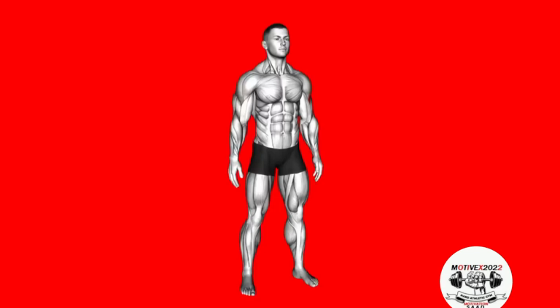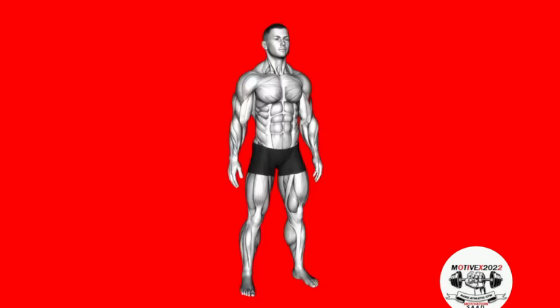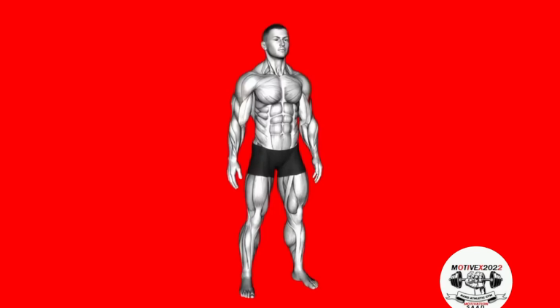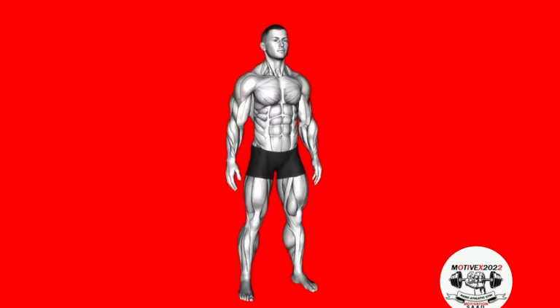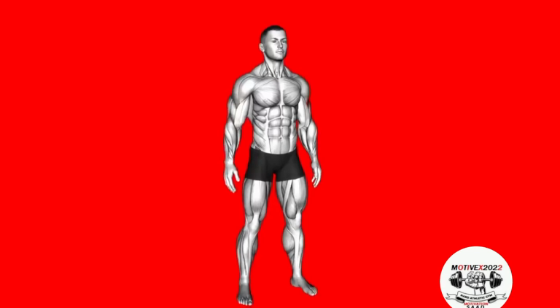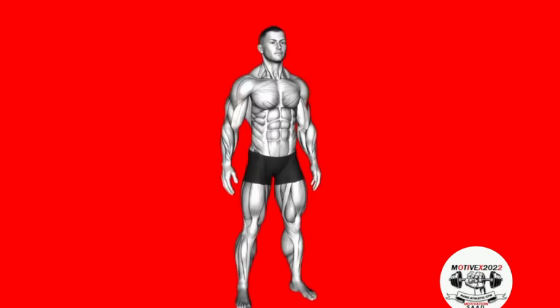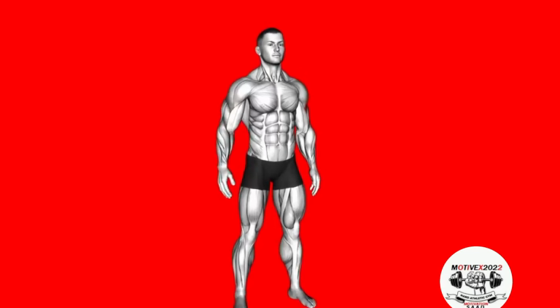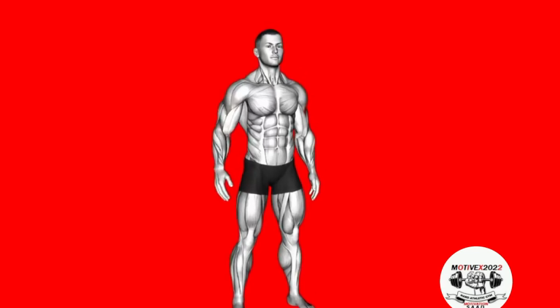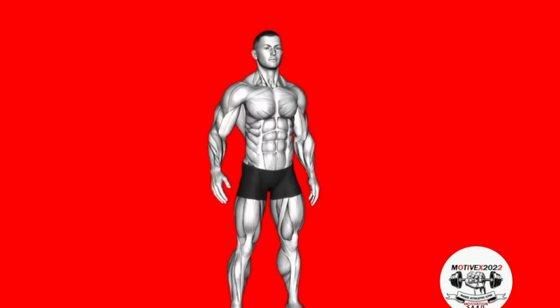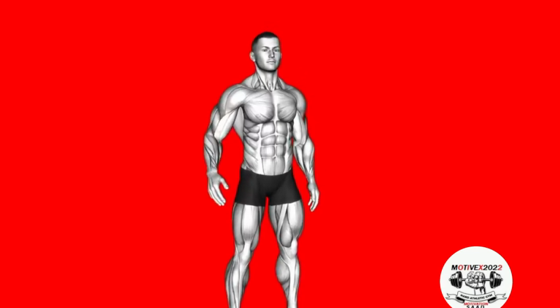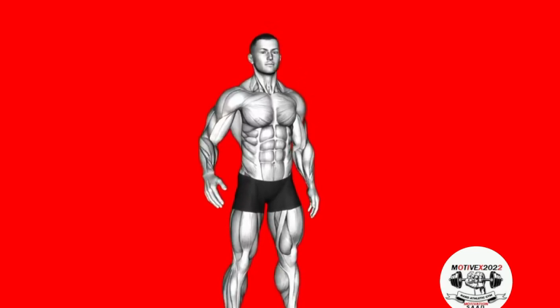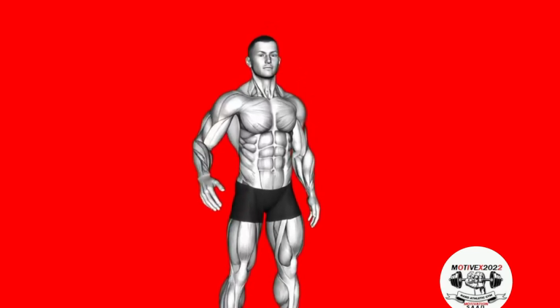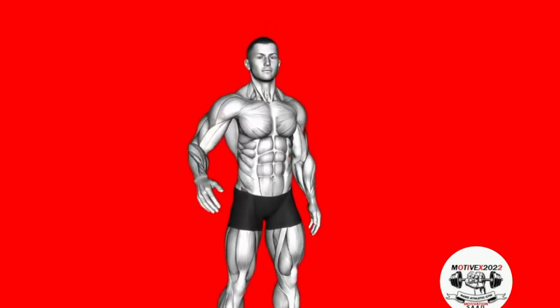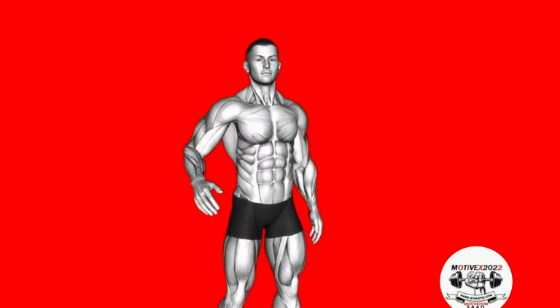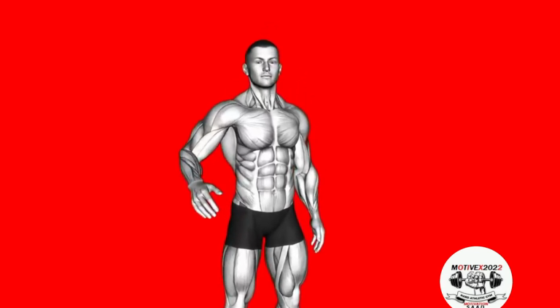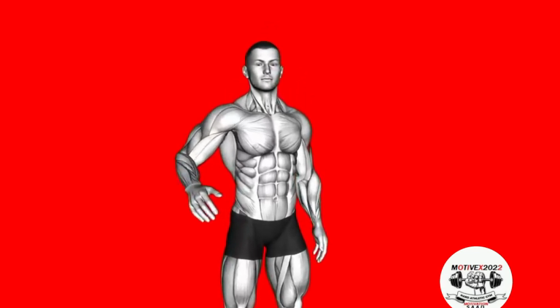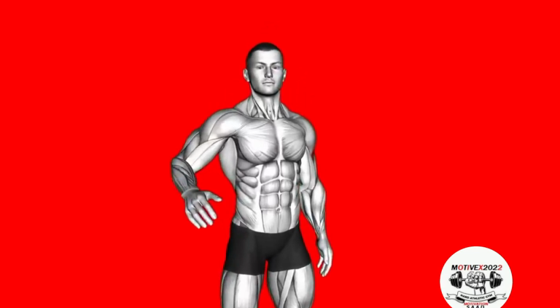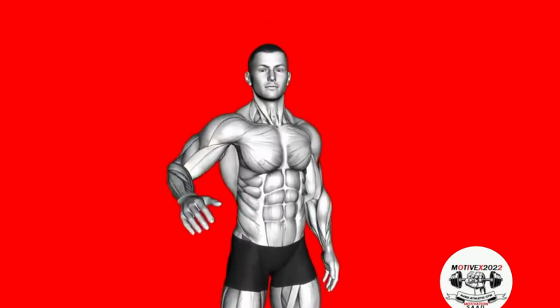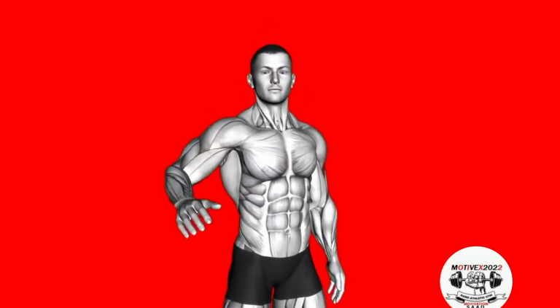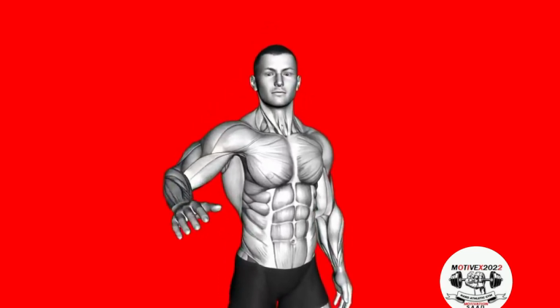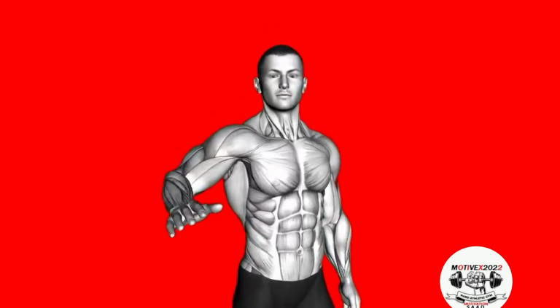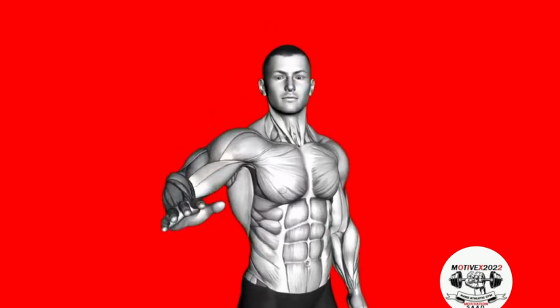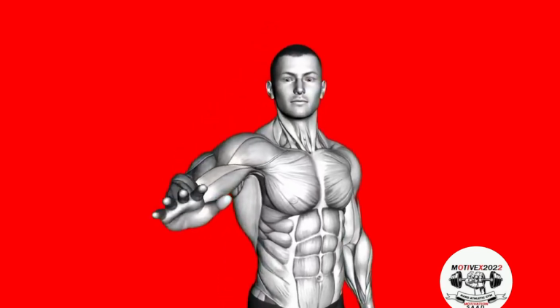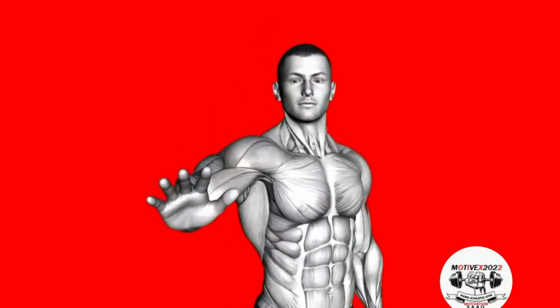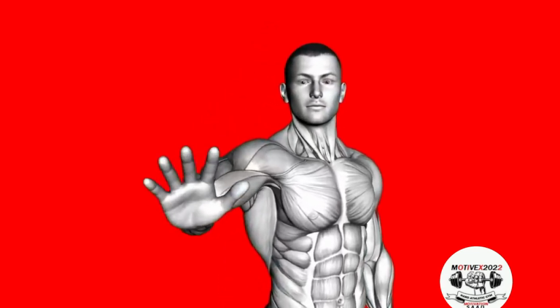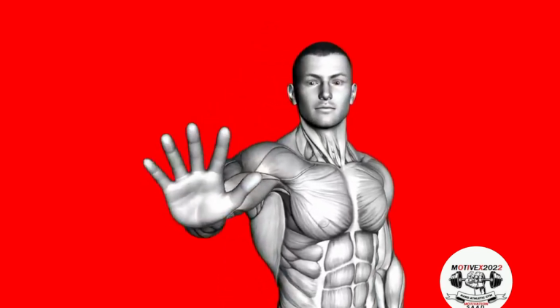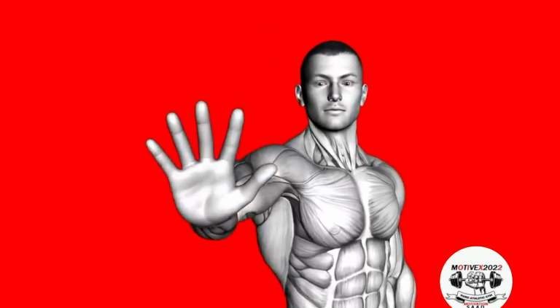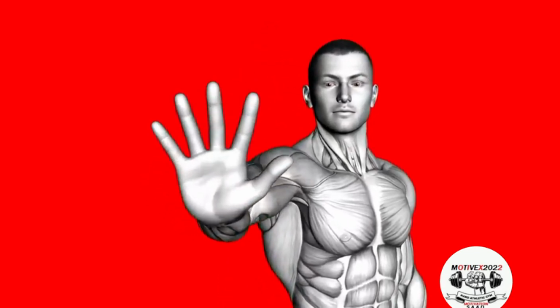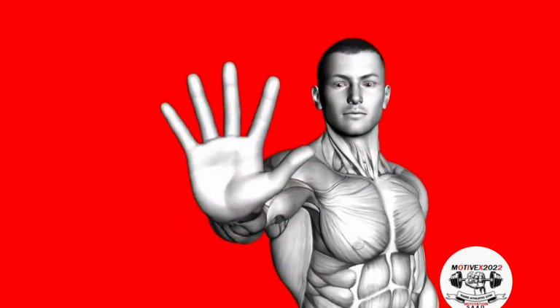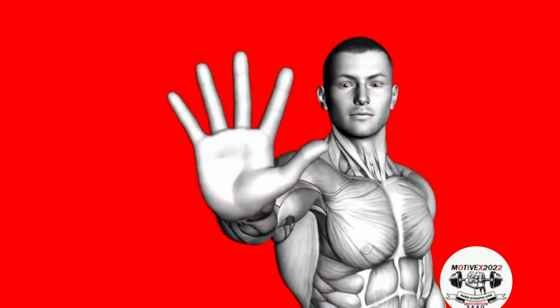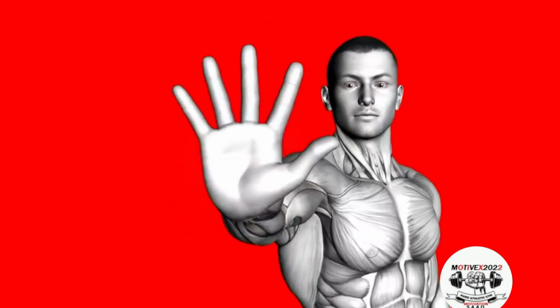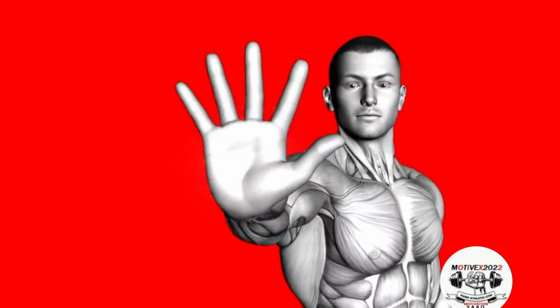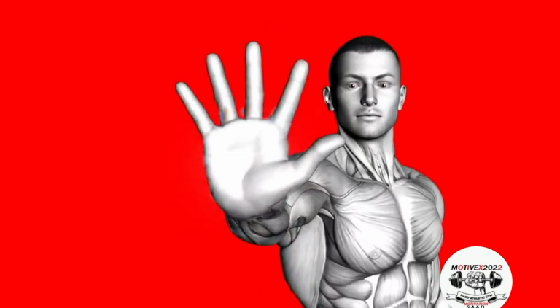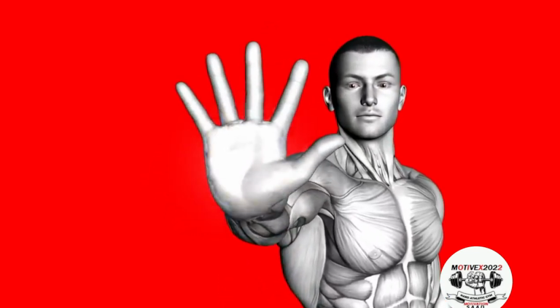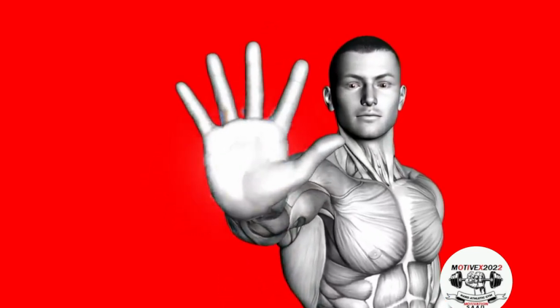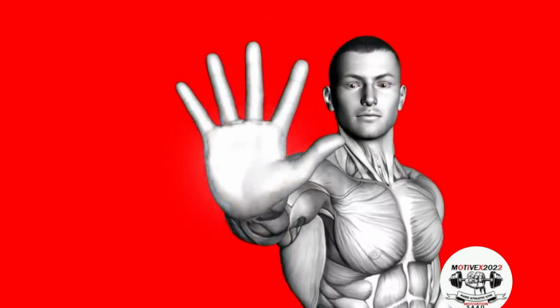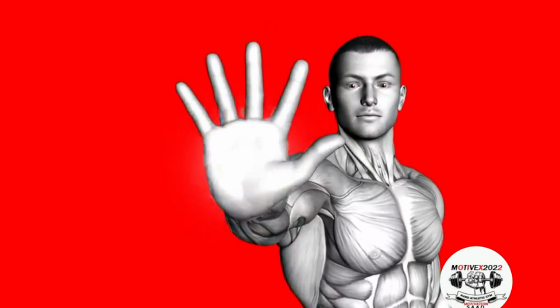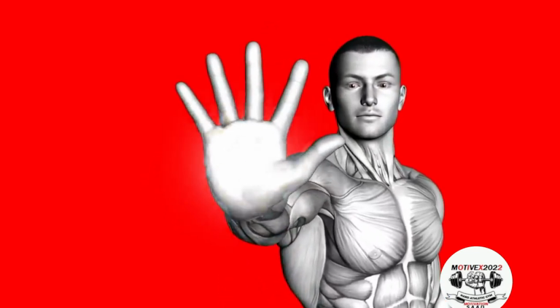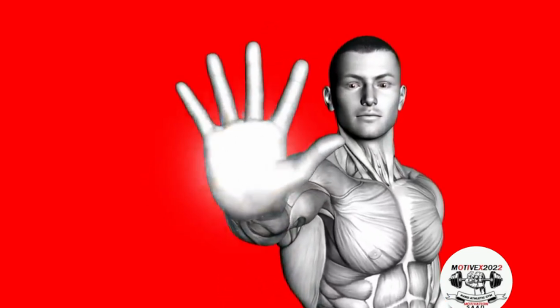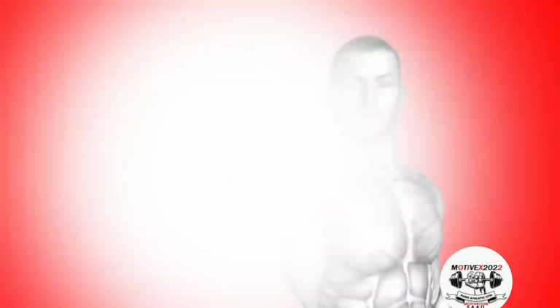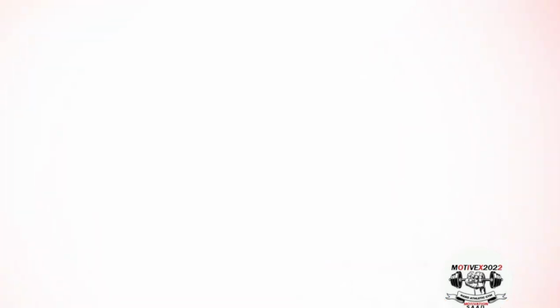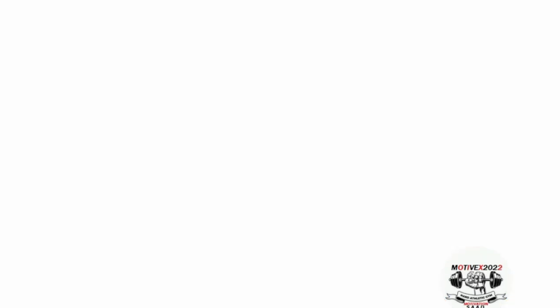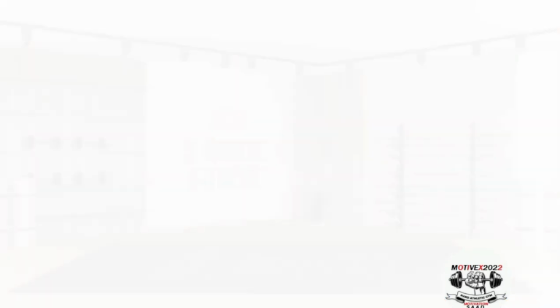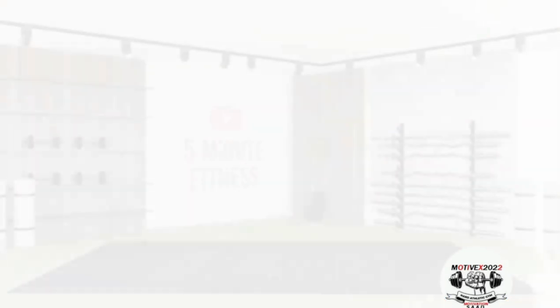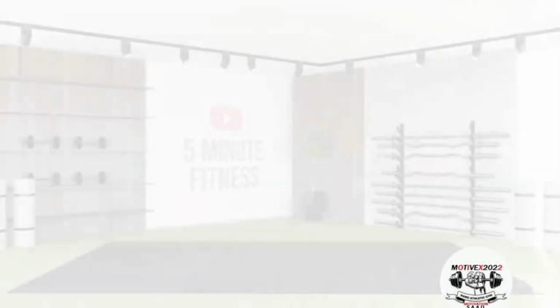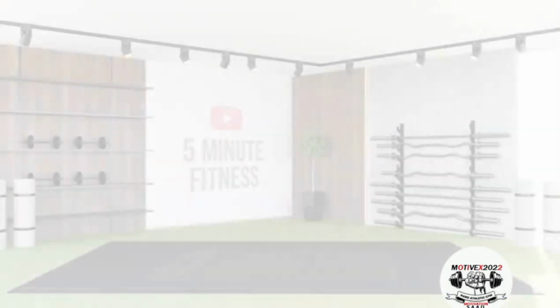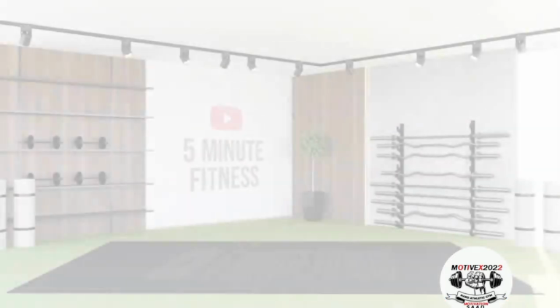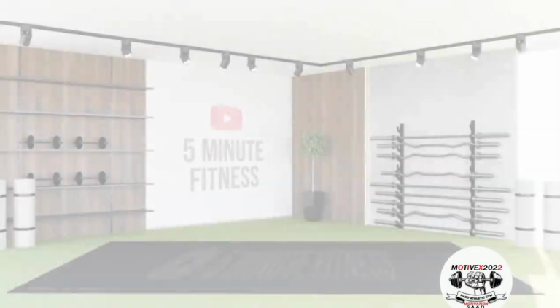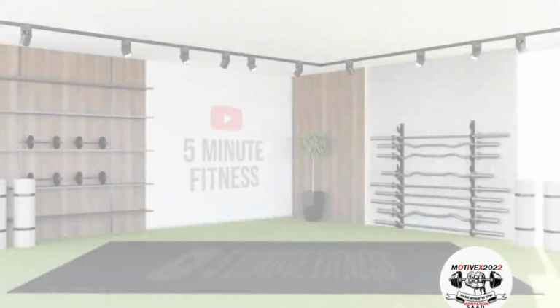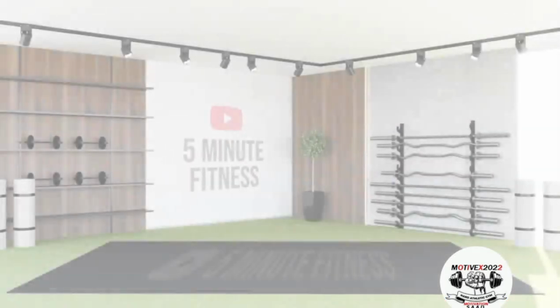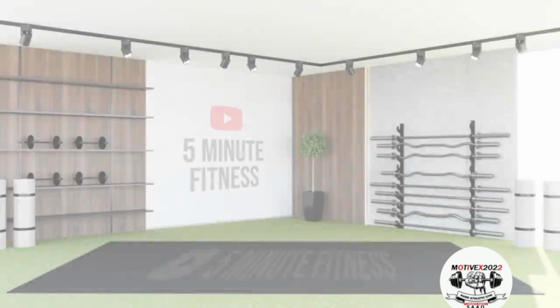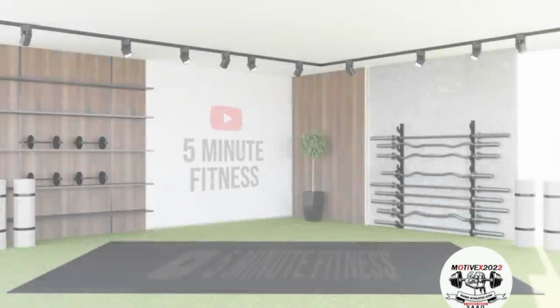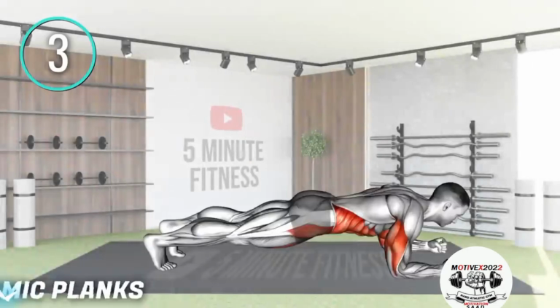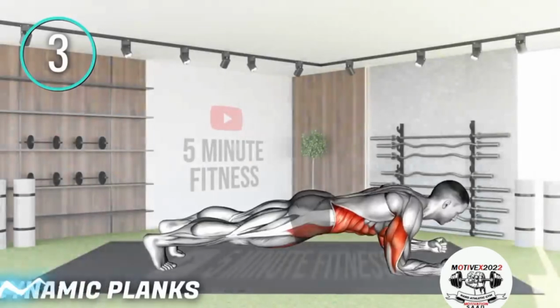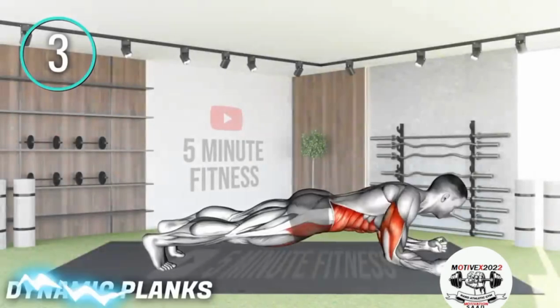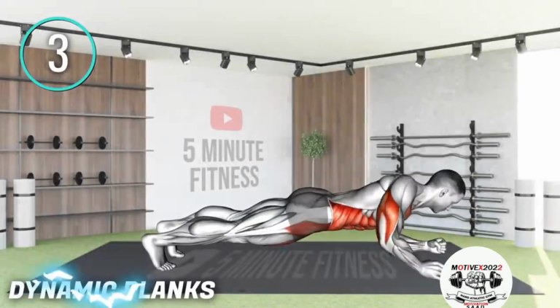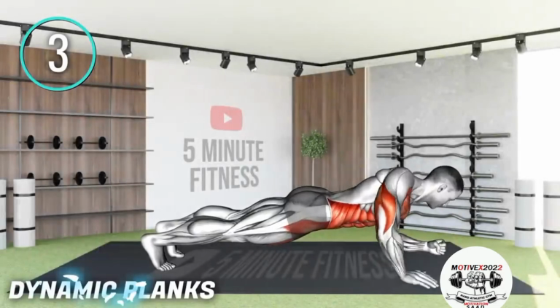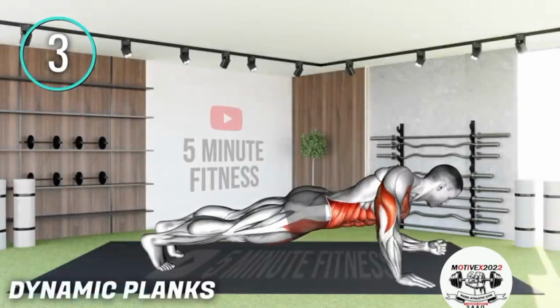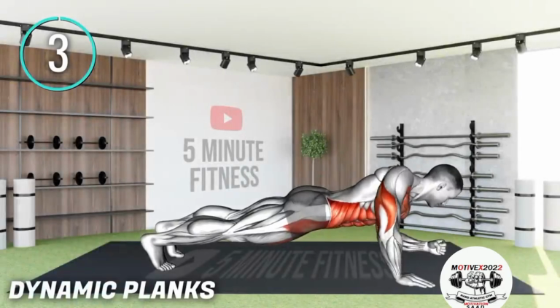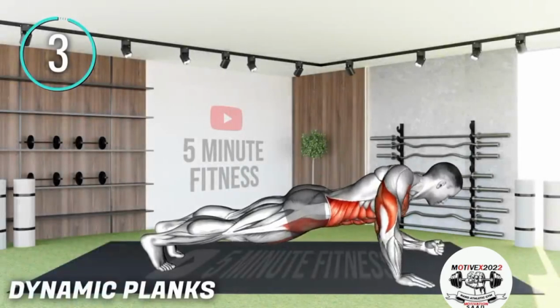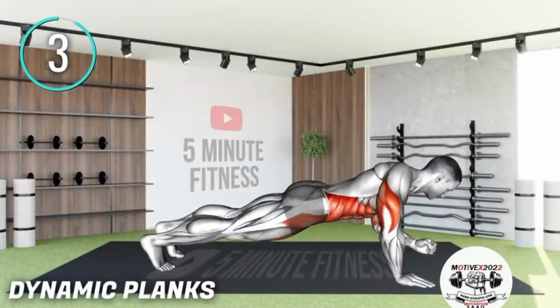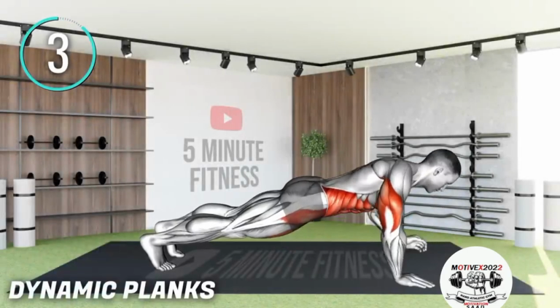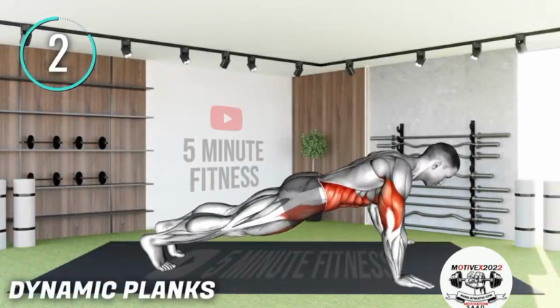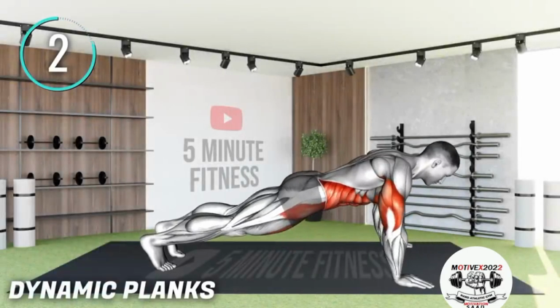Can you survive this 5 minutes? Post-exercise.